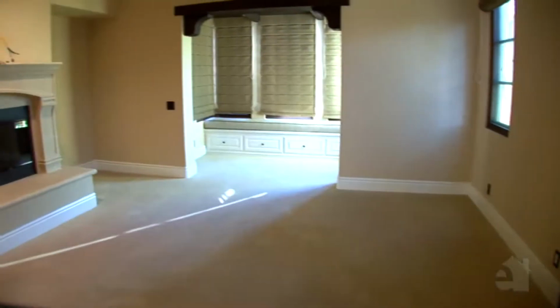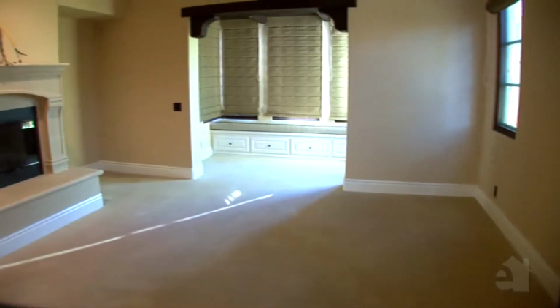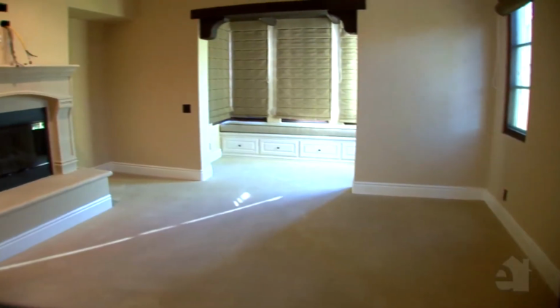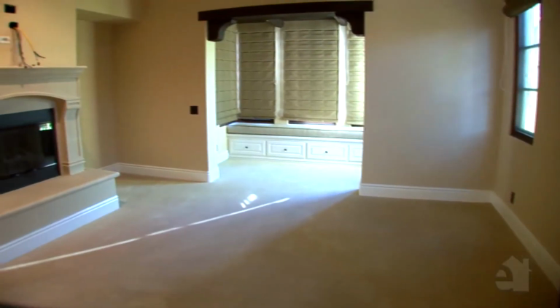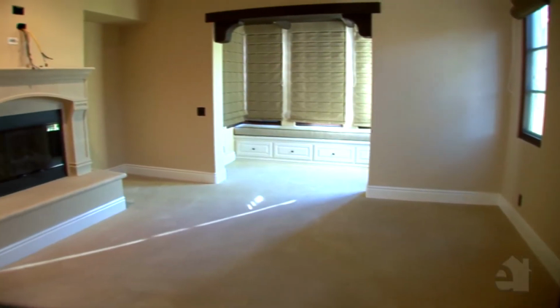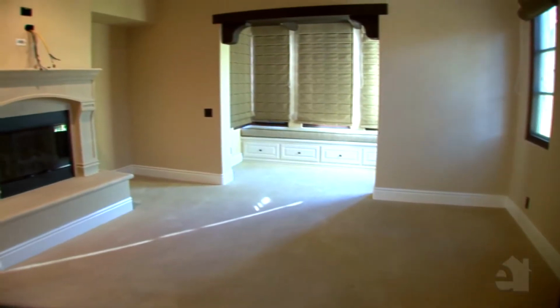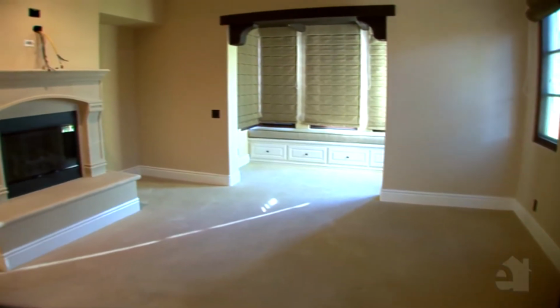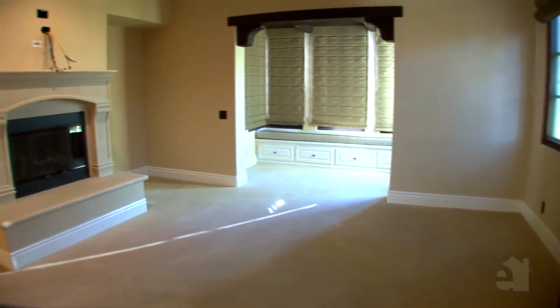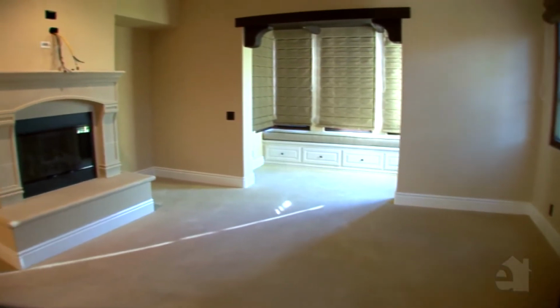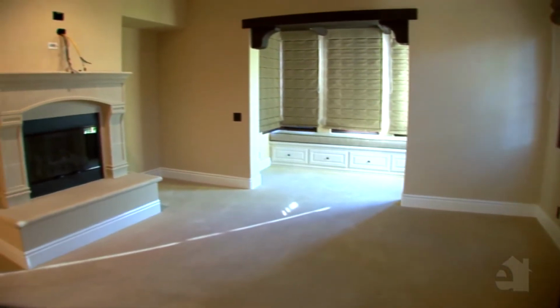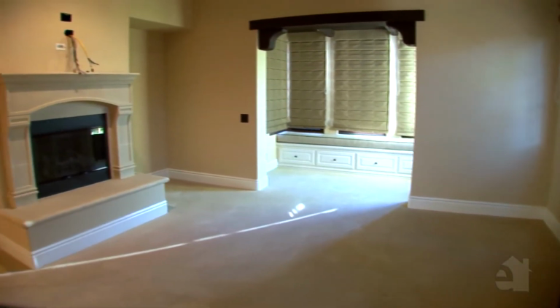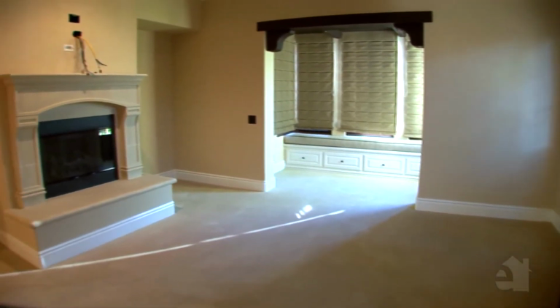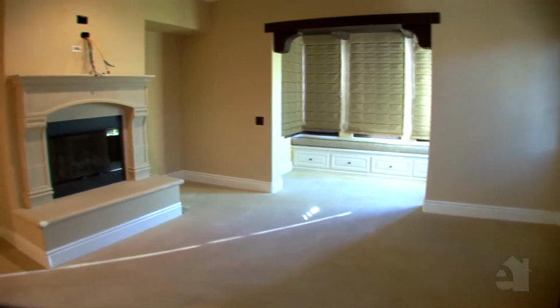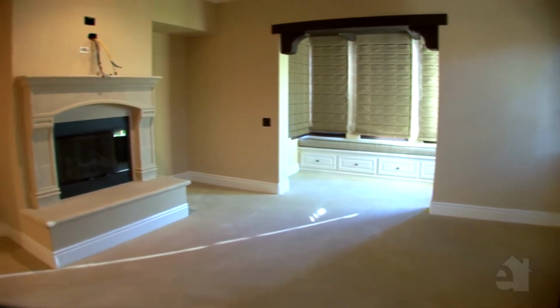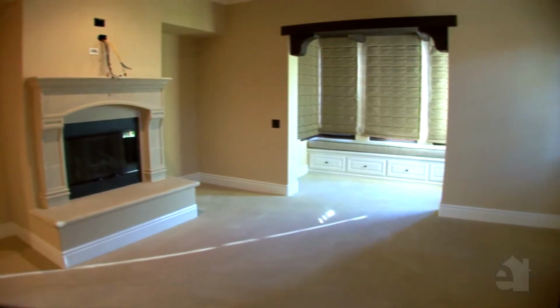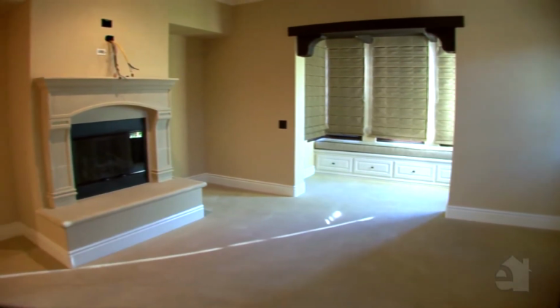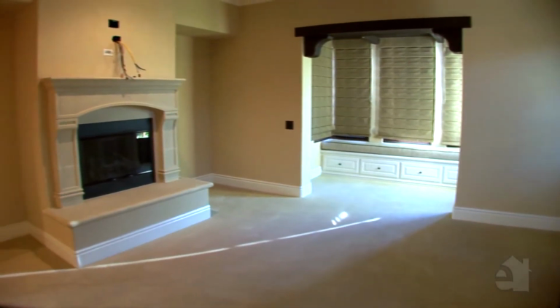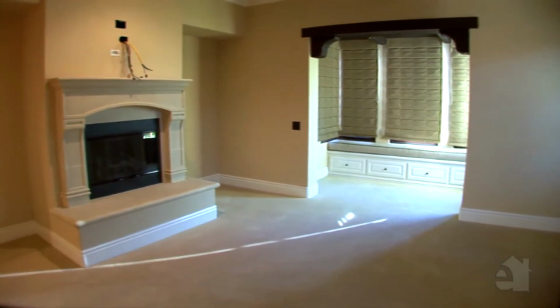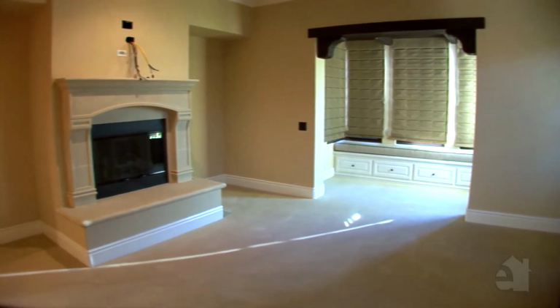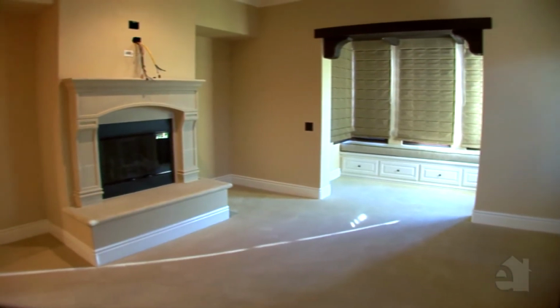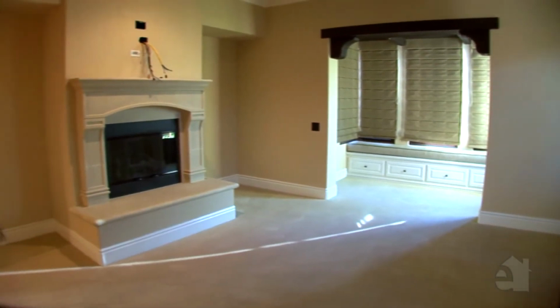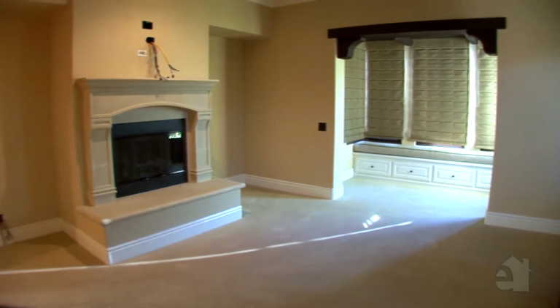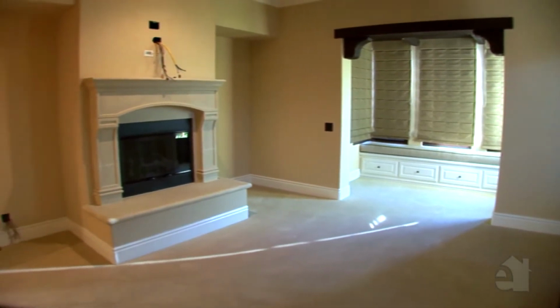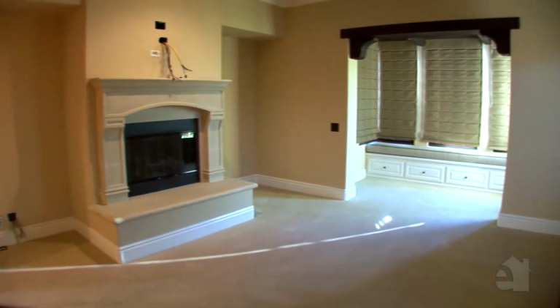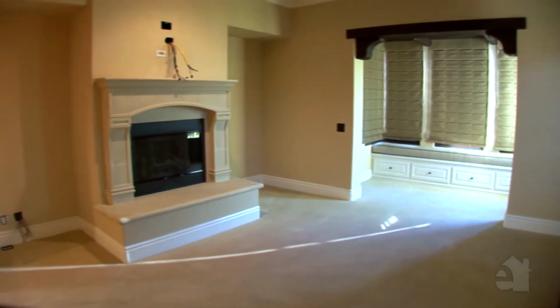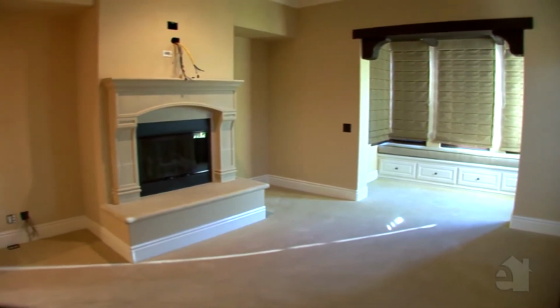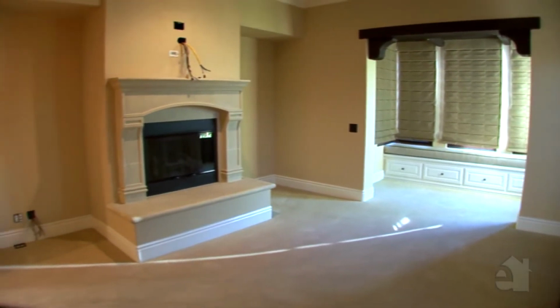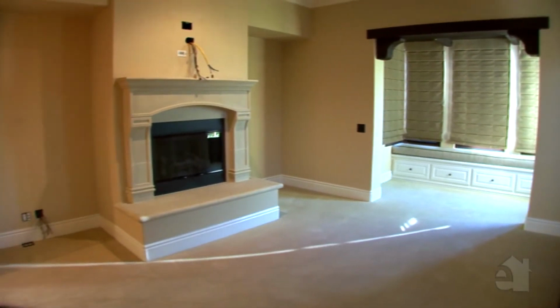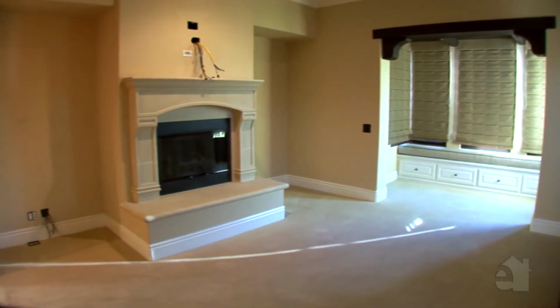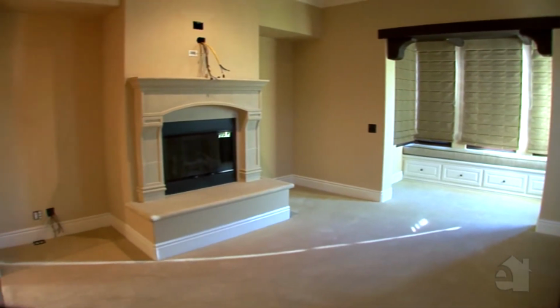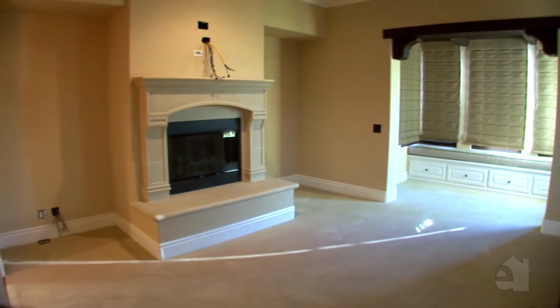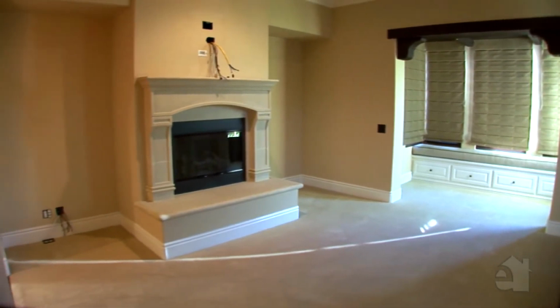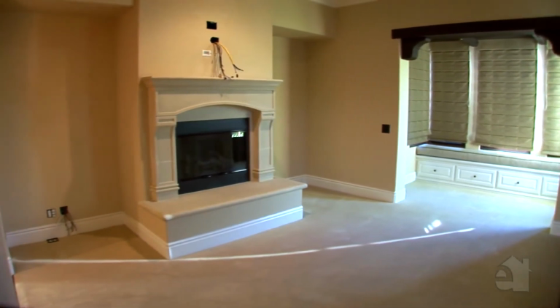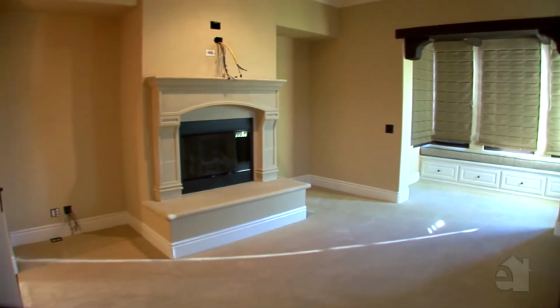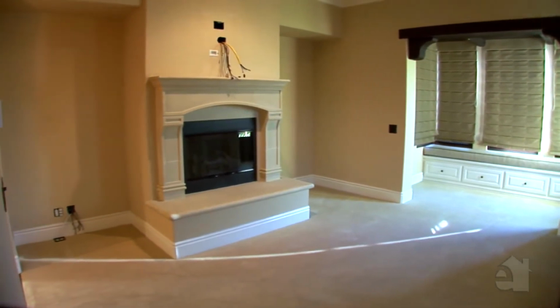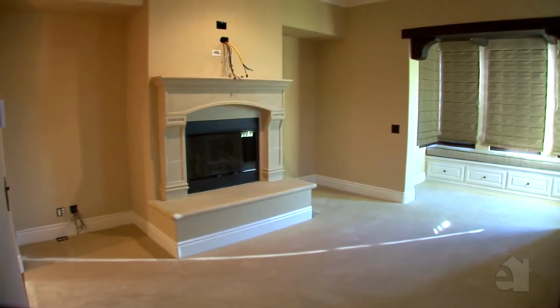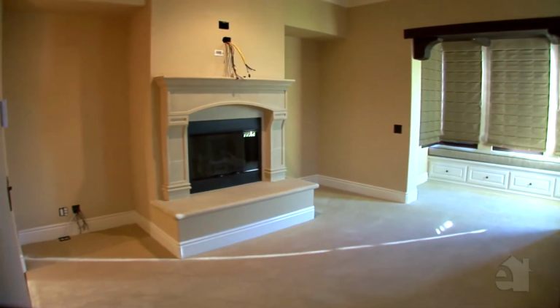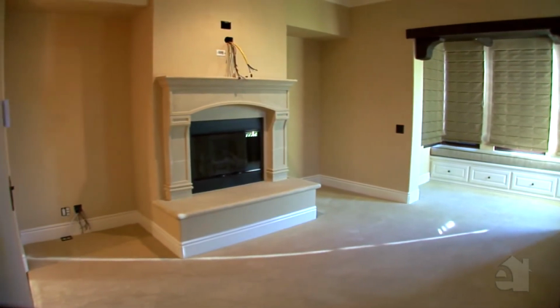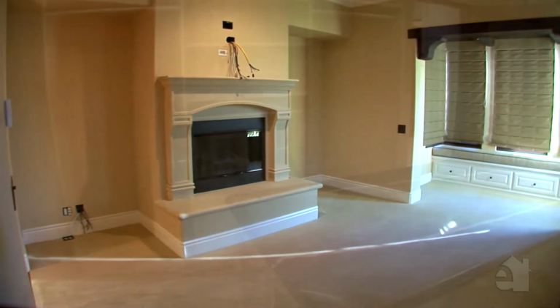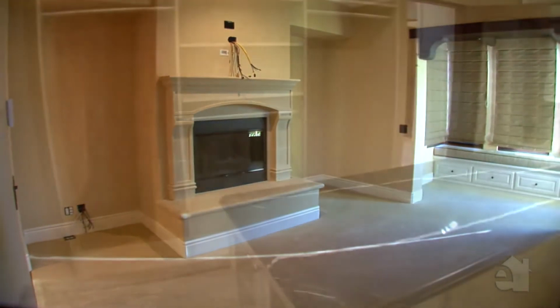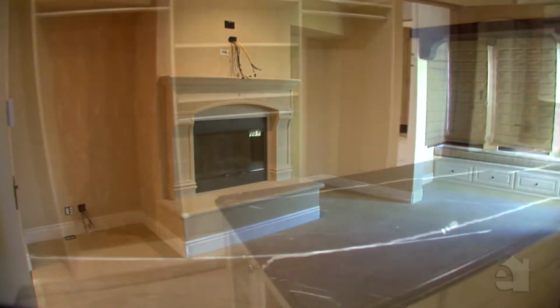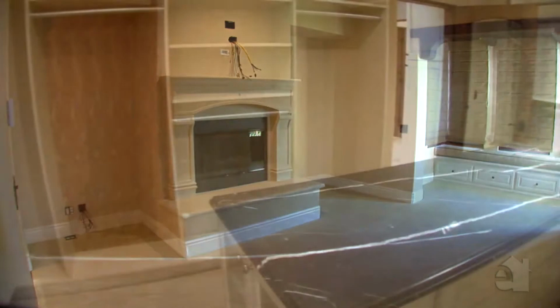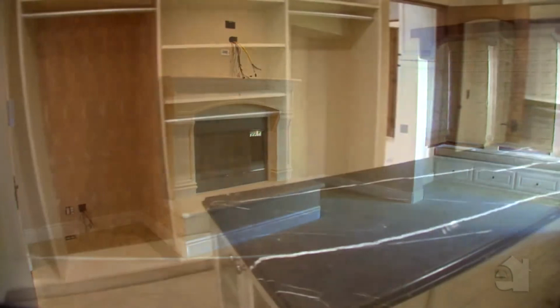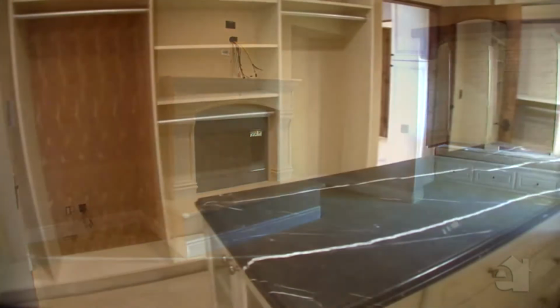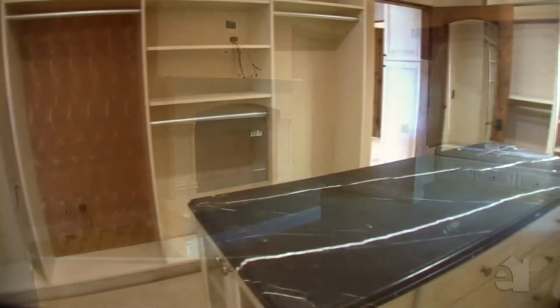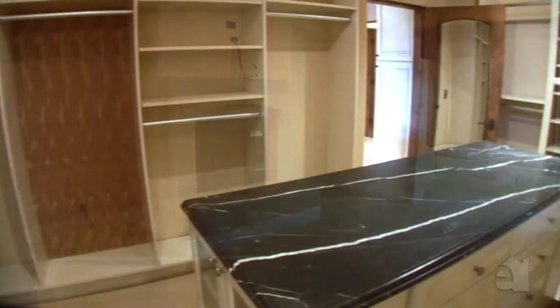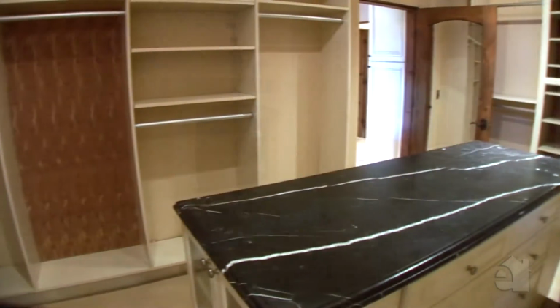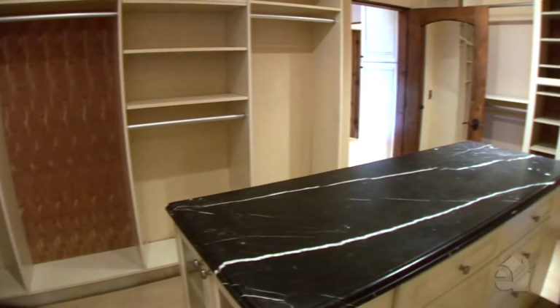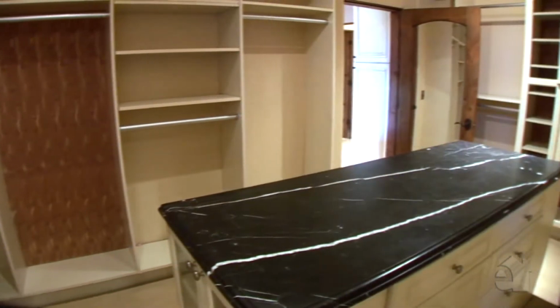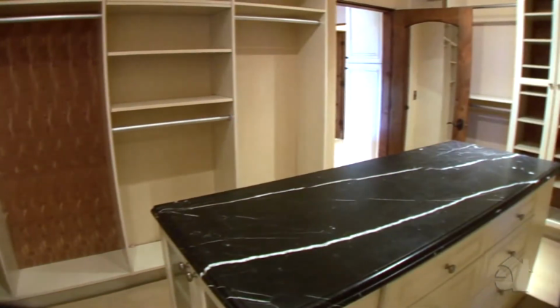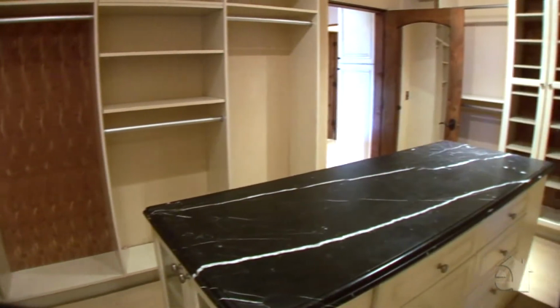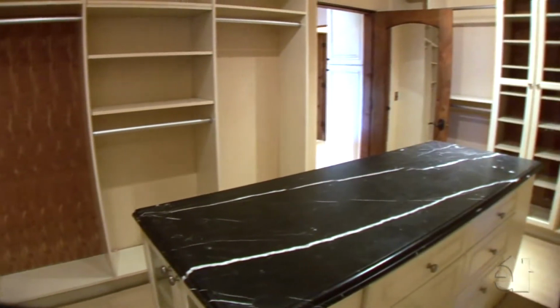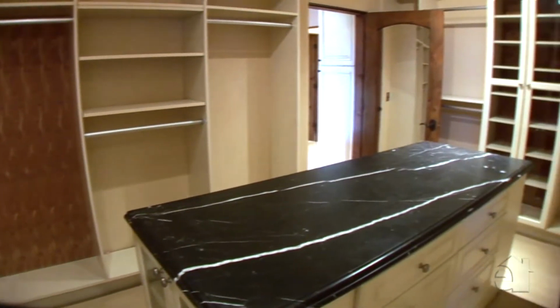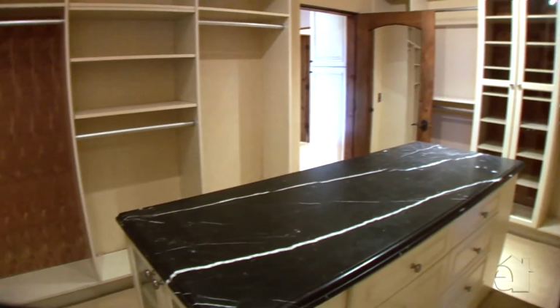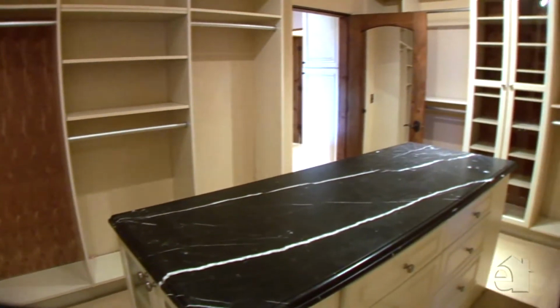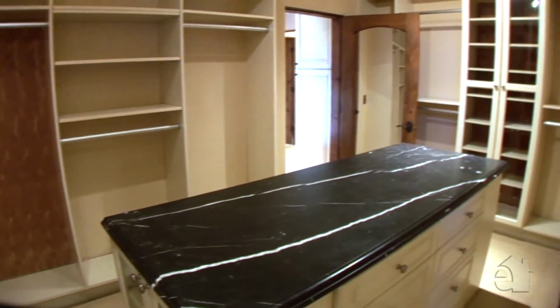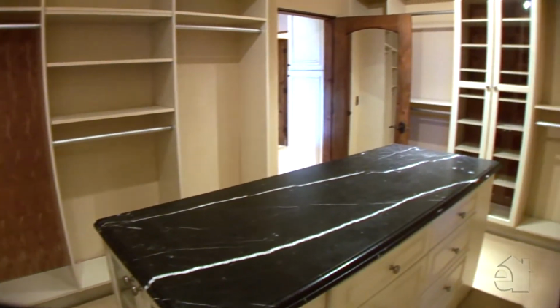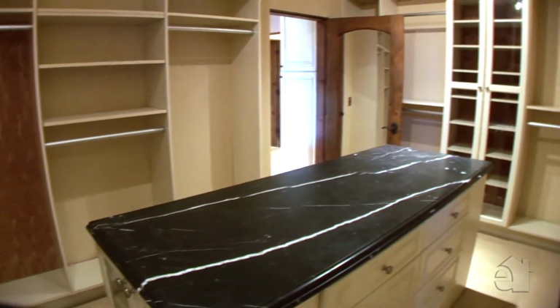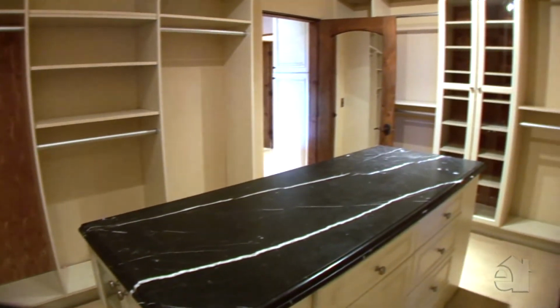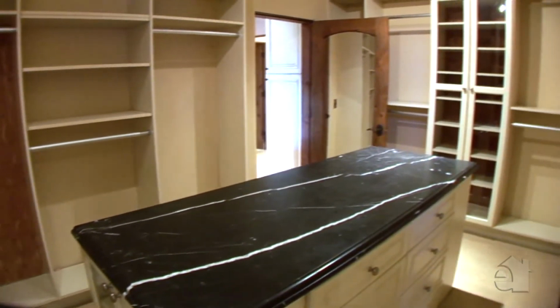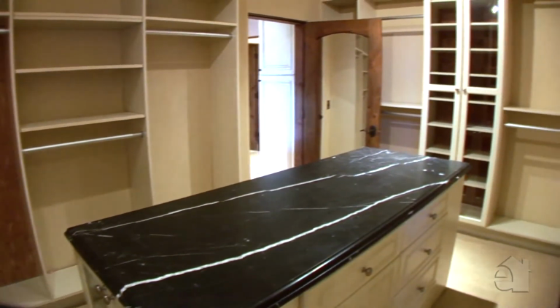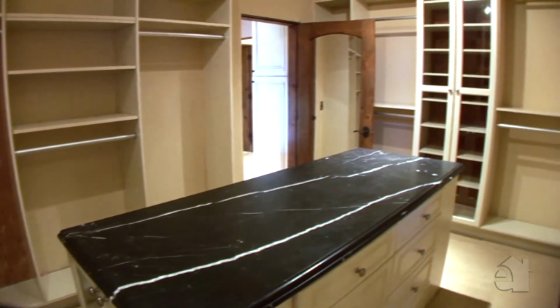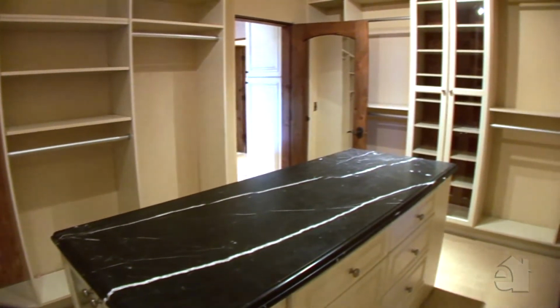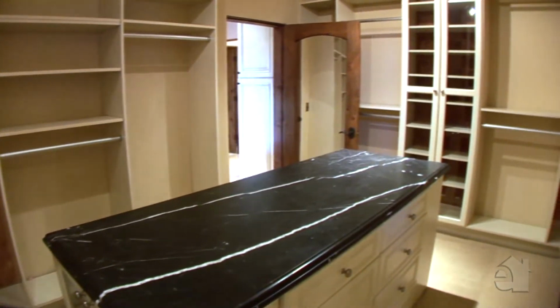With an engaging fireplace and generous walk-in closet, the master suite provides a wonderful refuge.